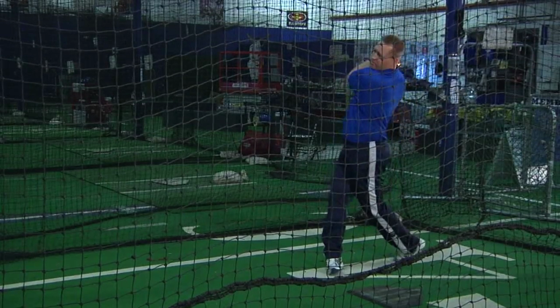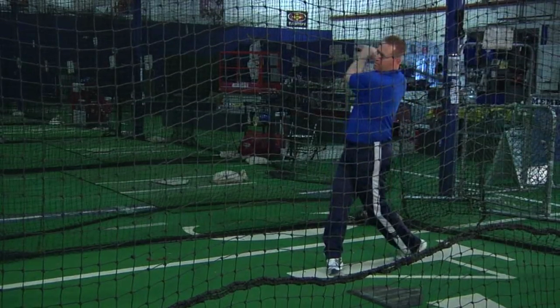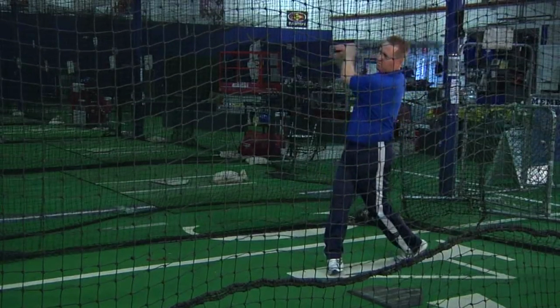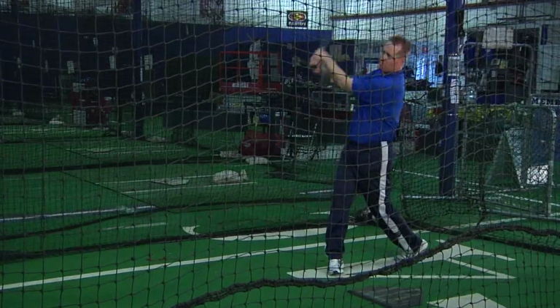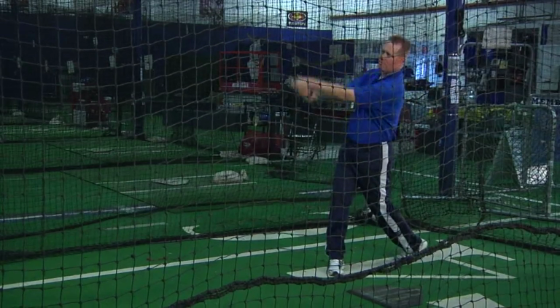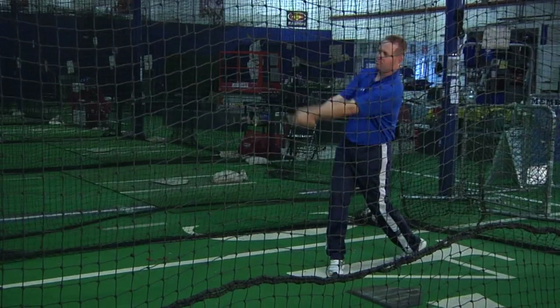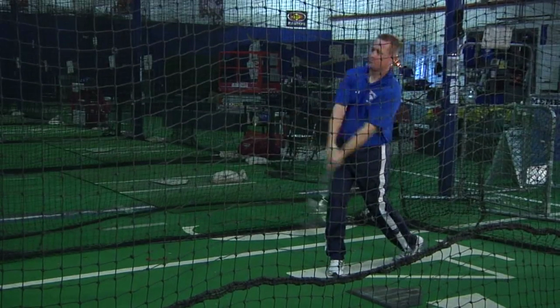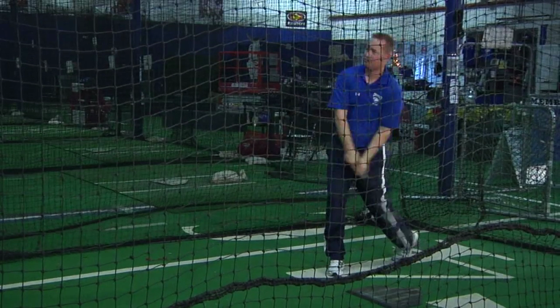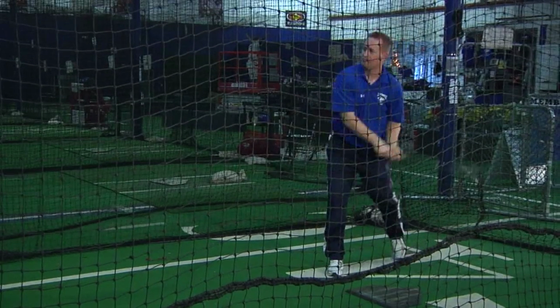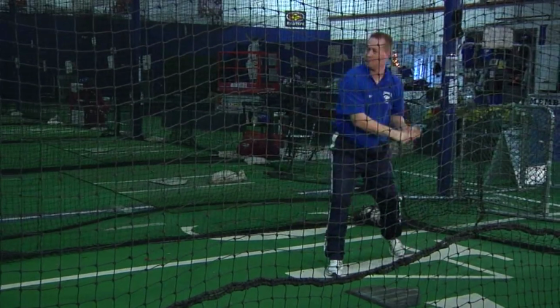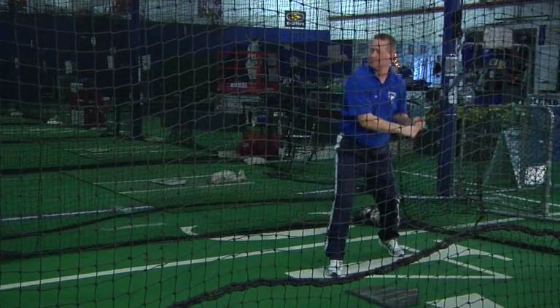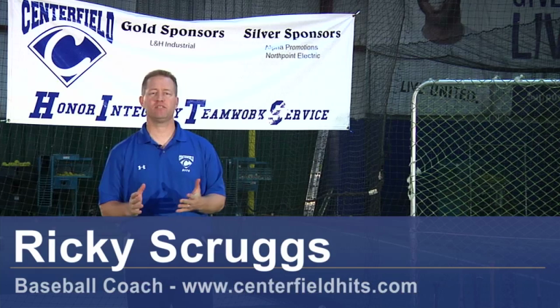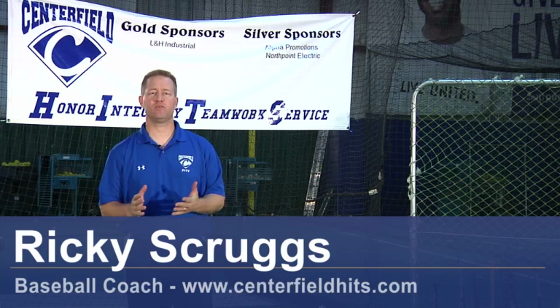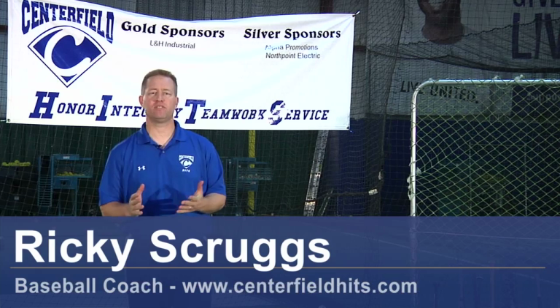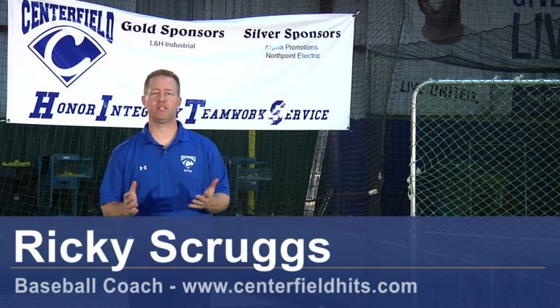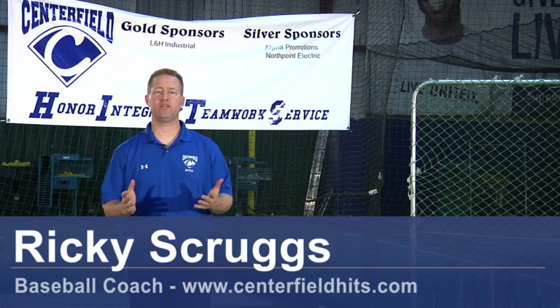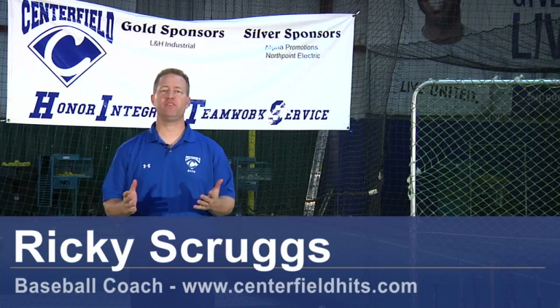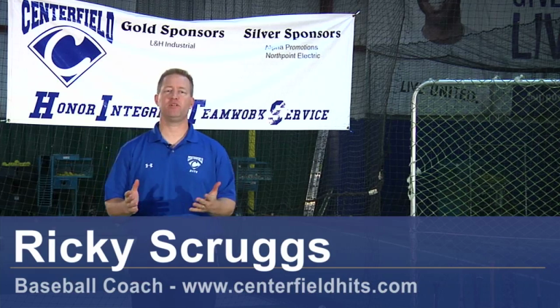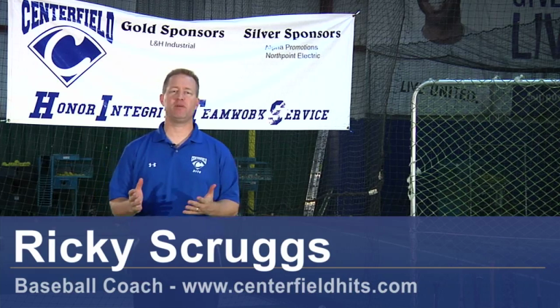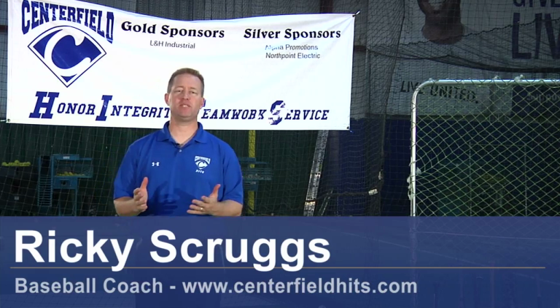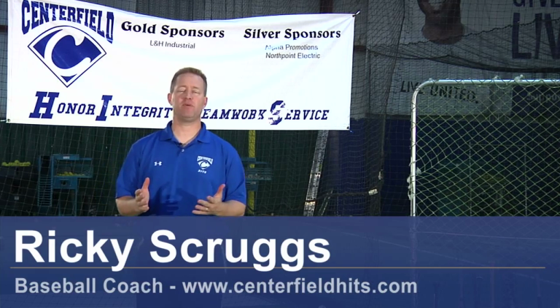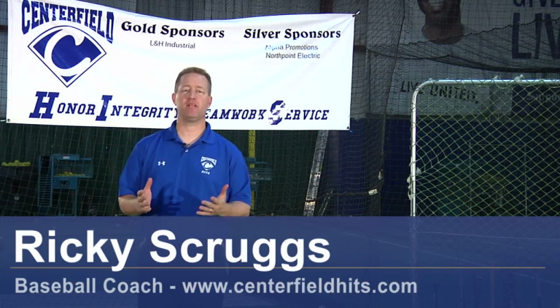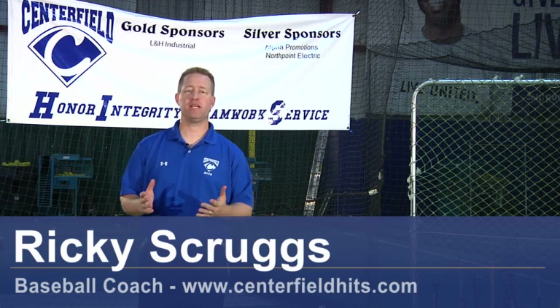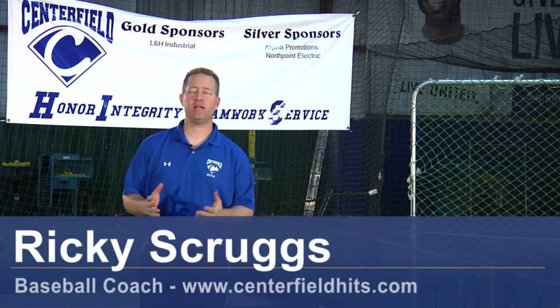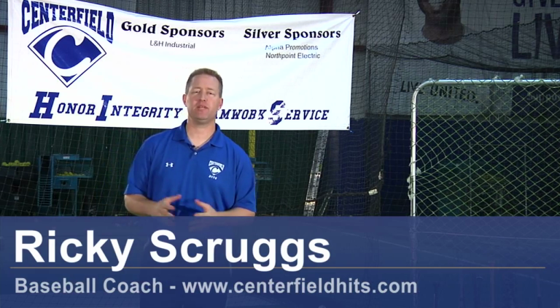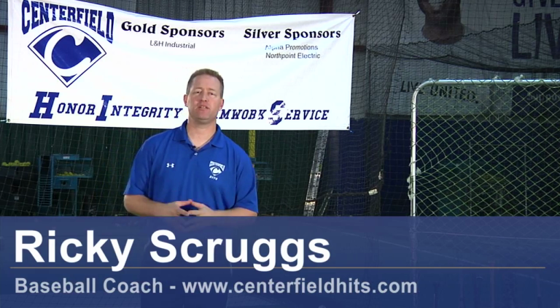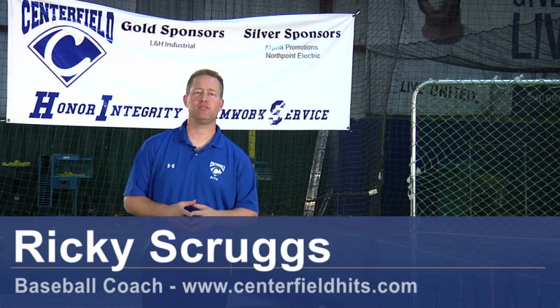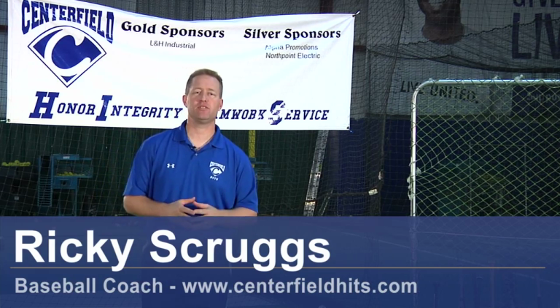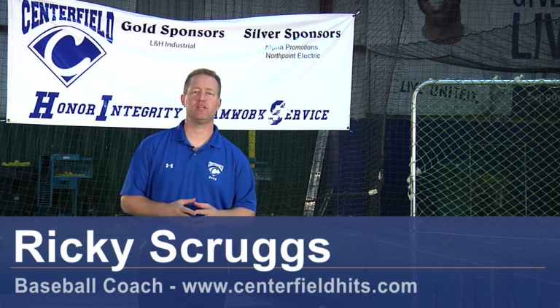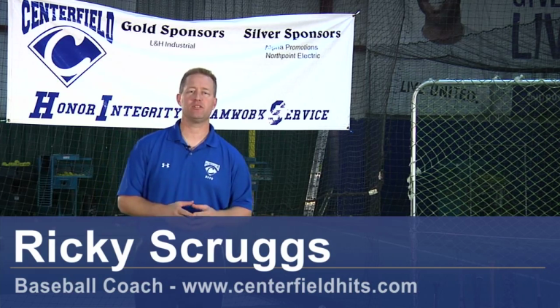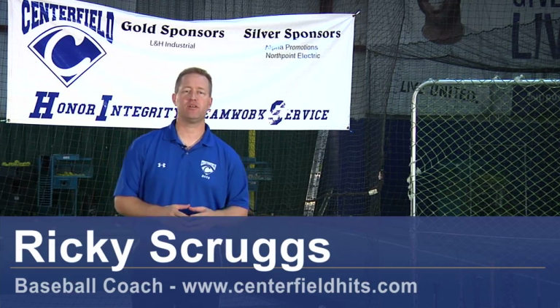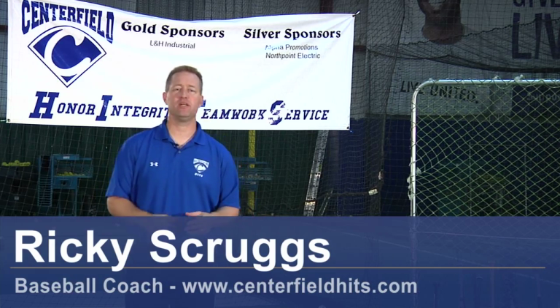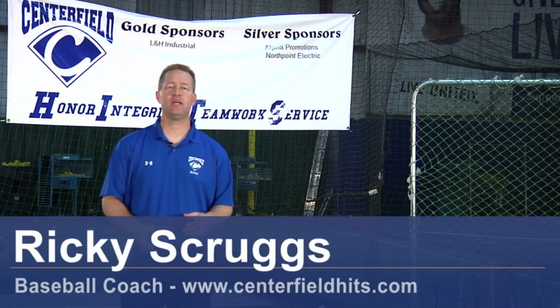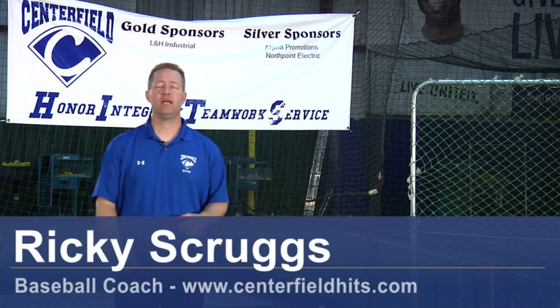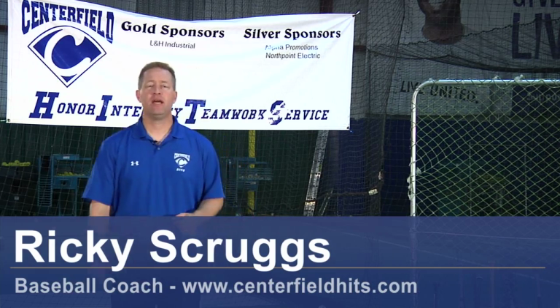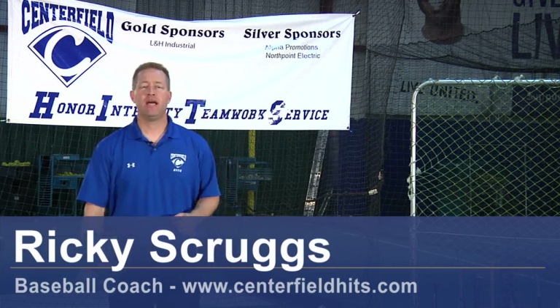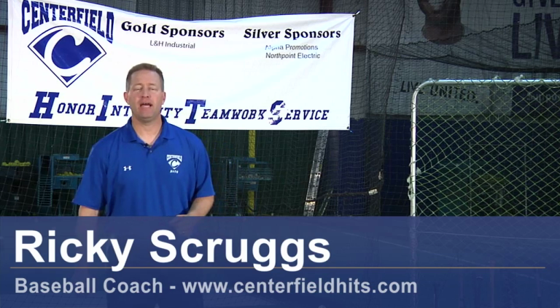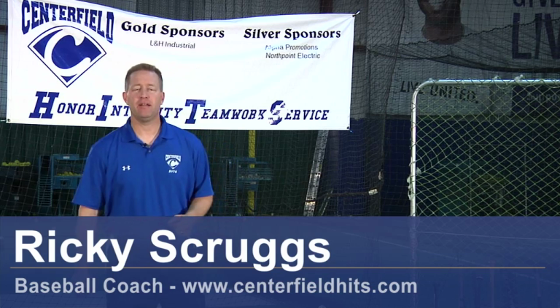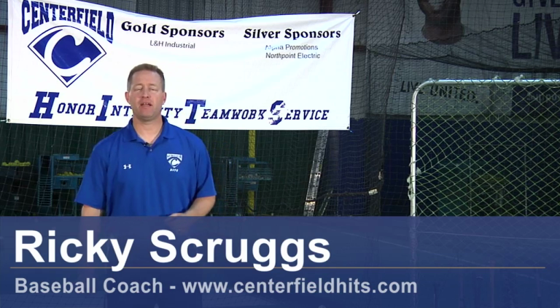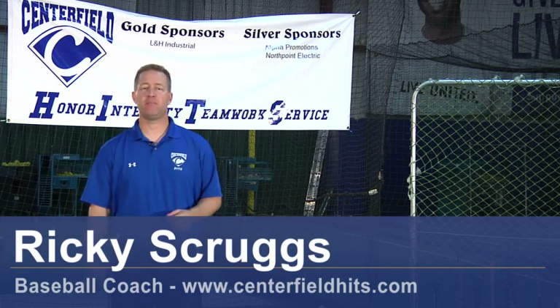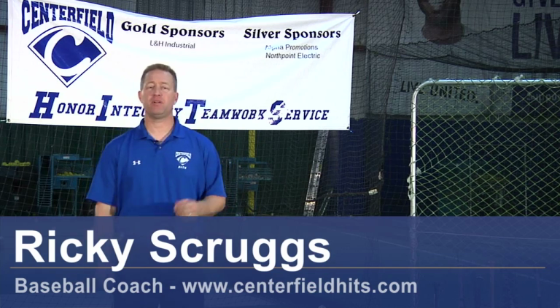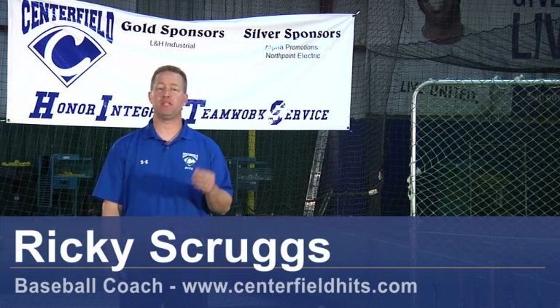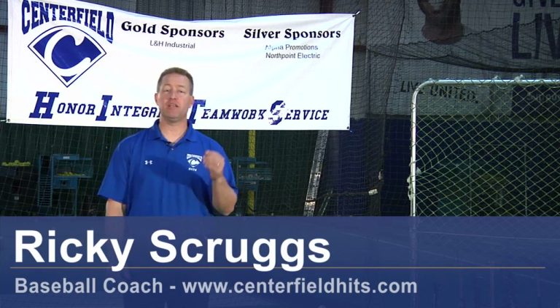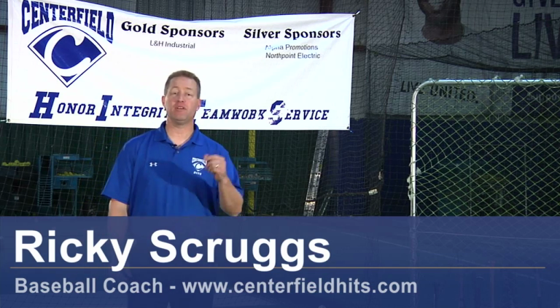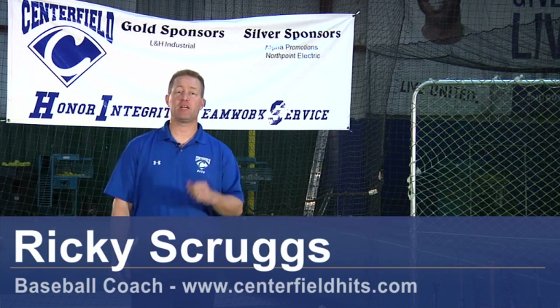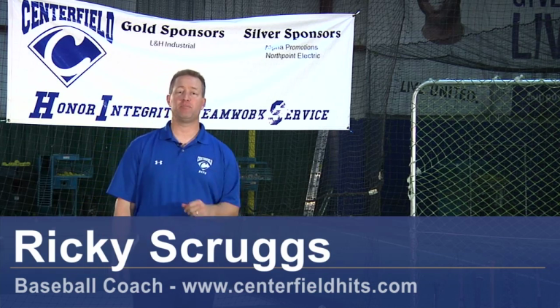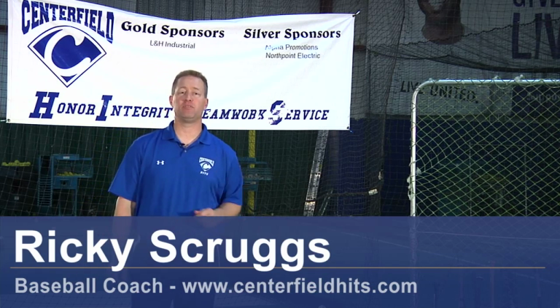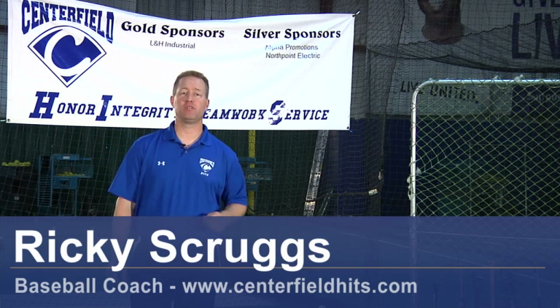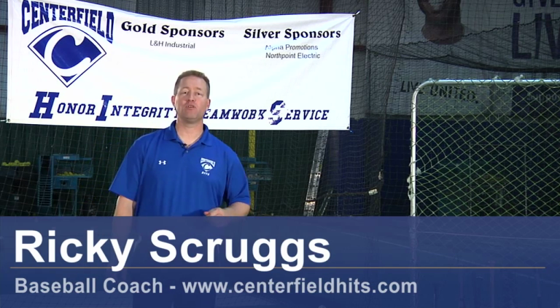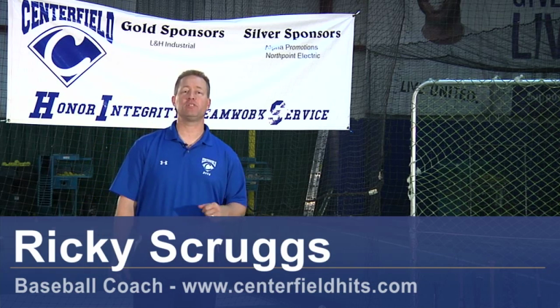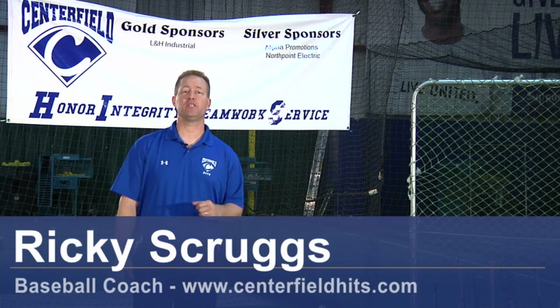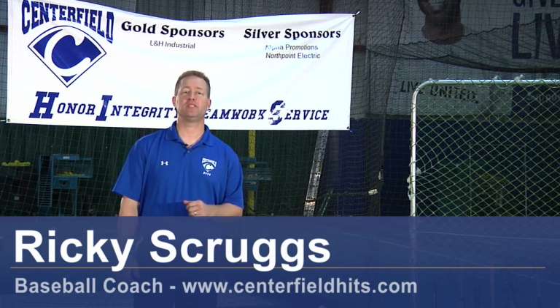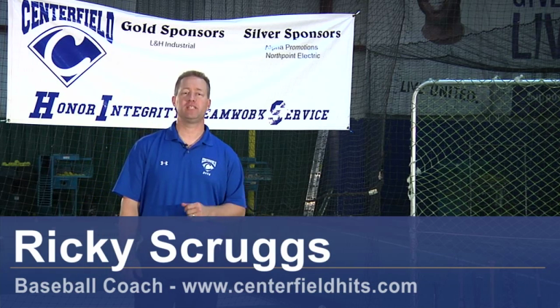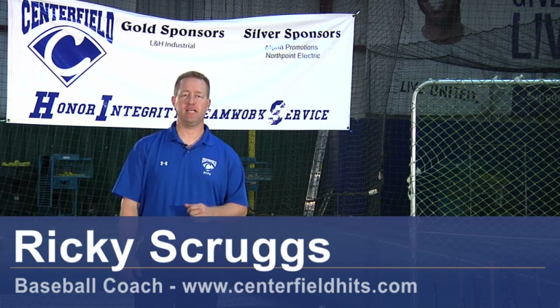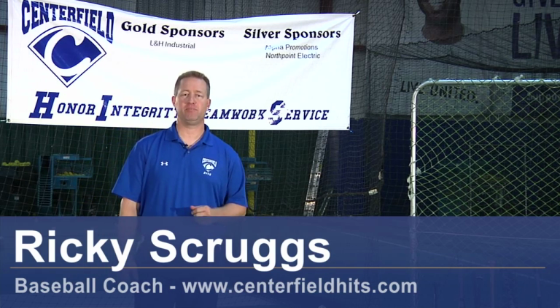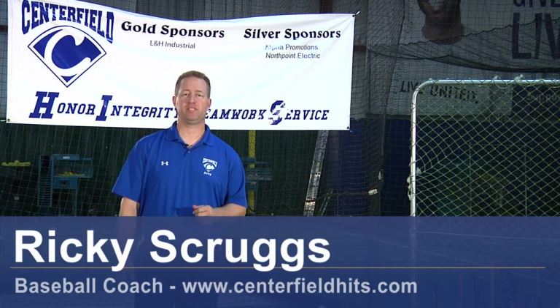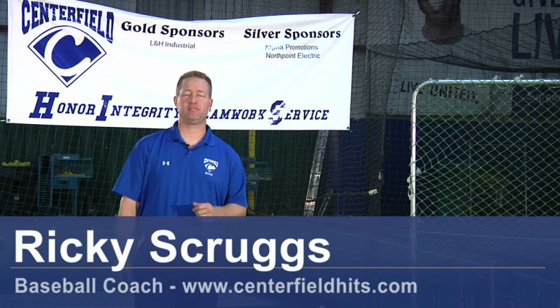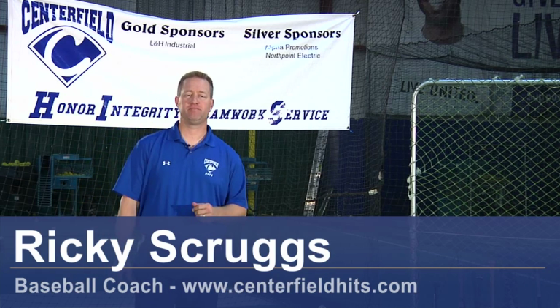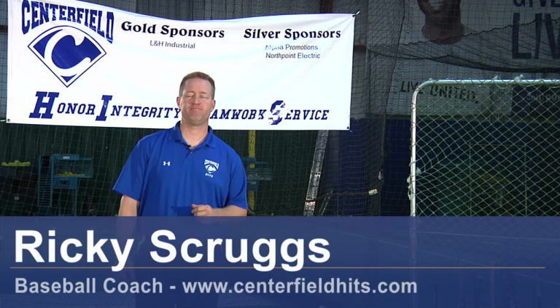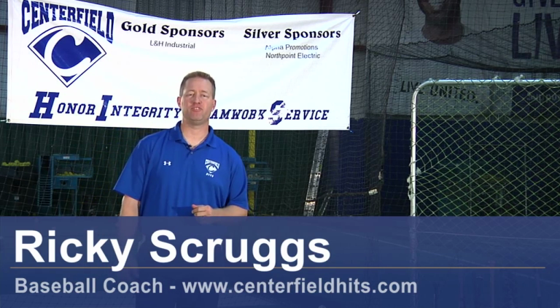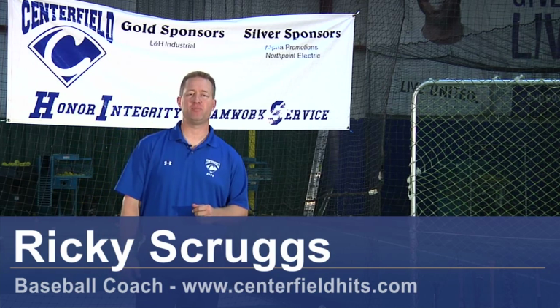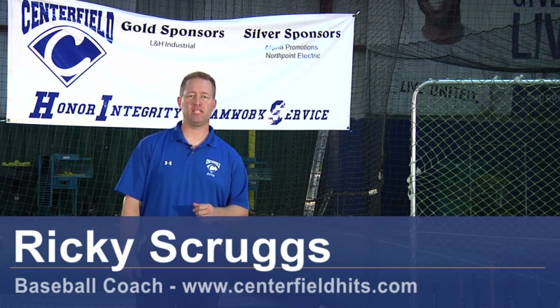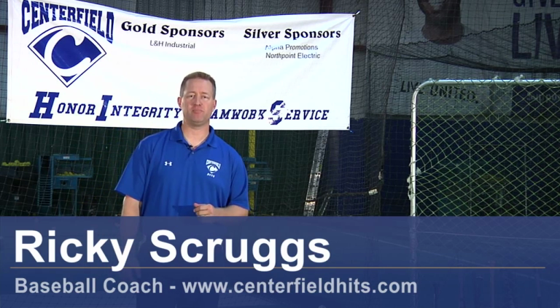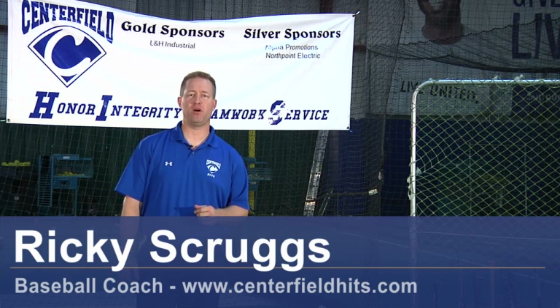Hi, my name is Ricky Scruggs with Centerfield Baseball Academy in Tucson, Arizona, and I'm going to give you a couple of coaching tips for baseball.